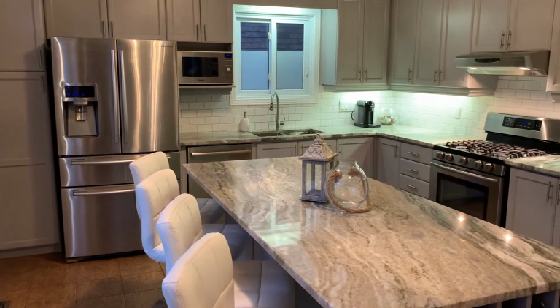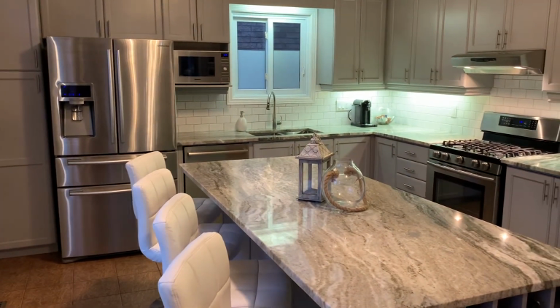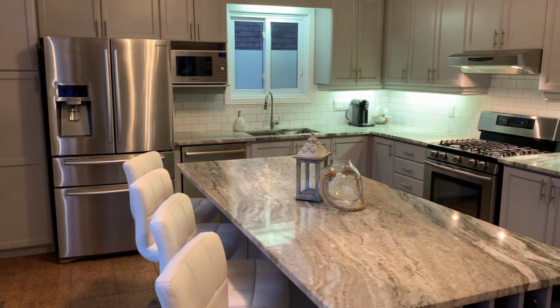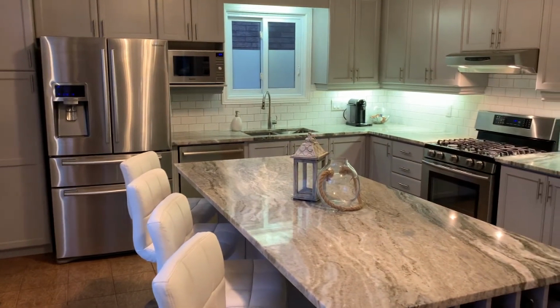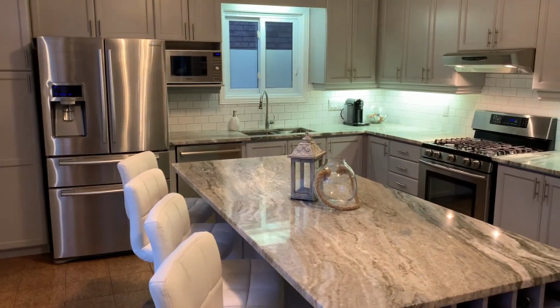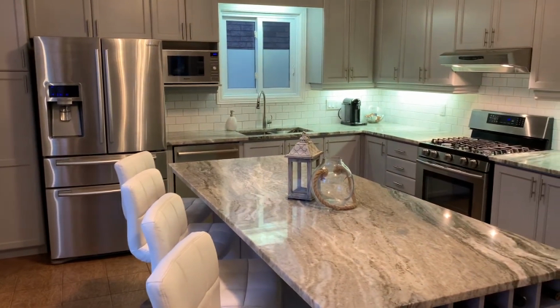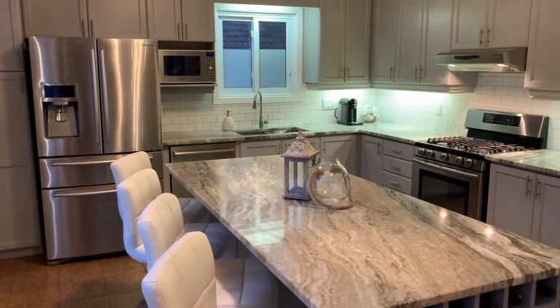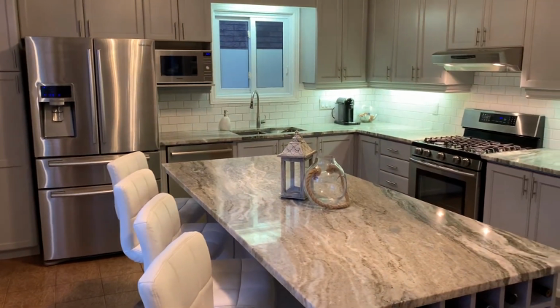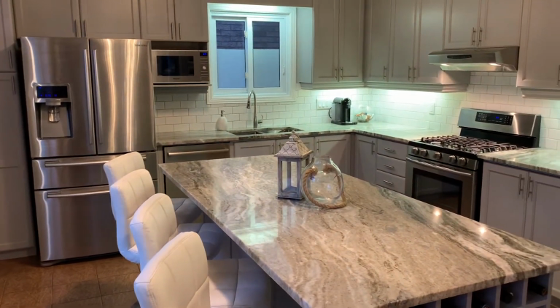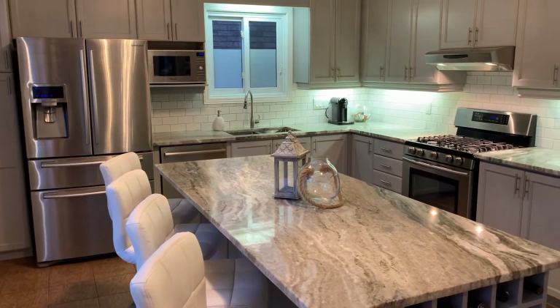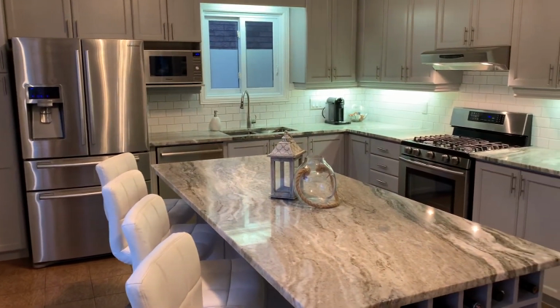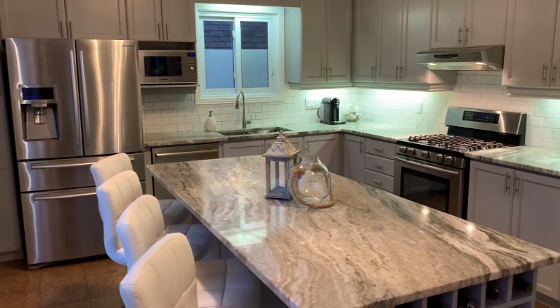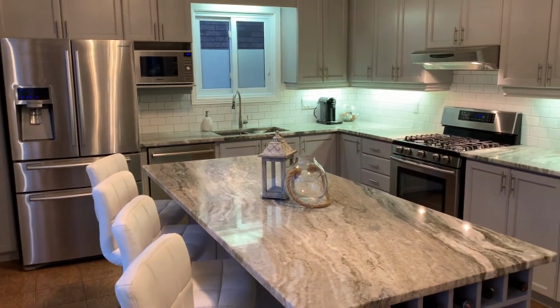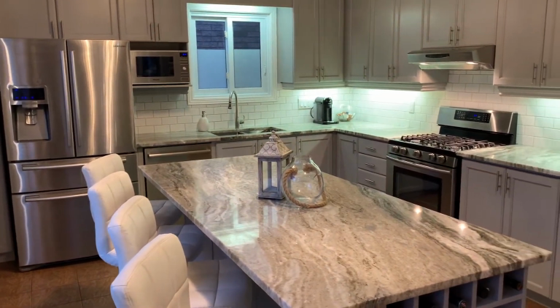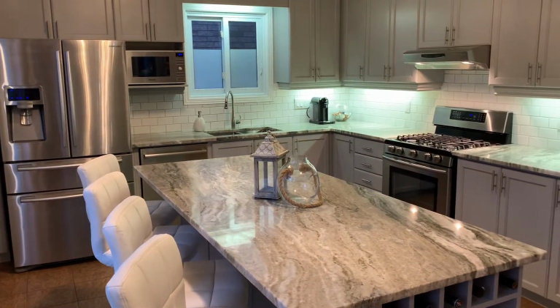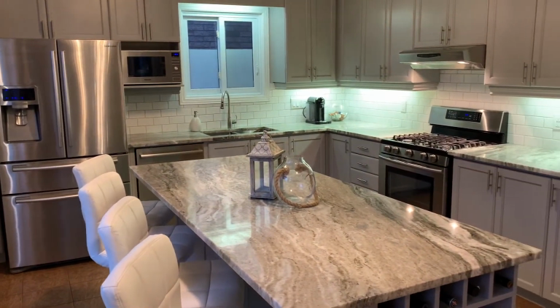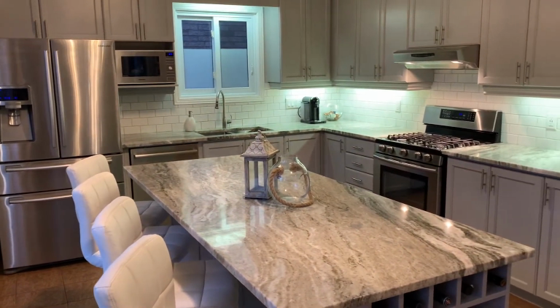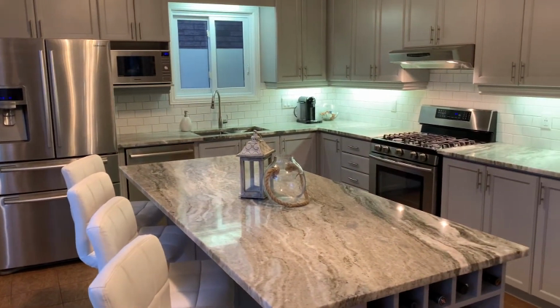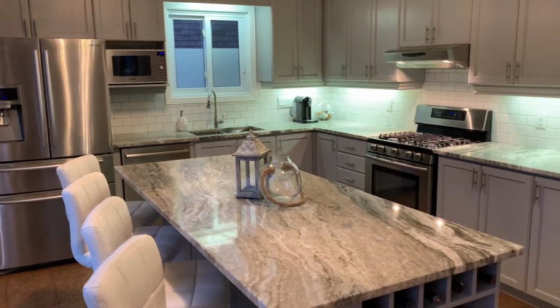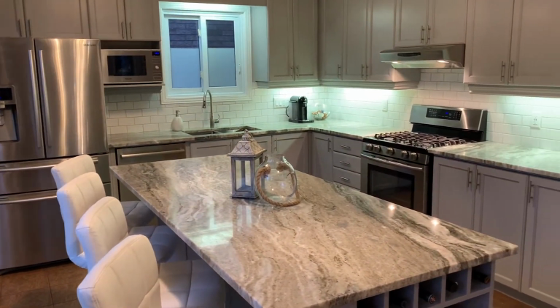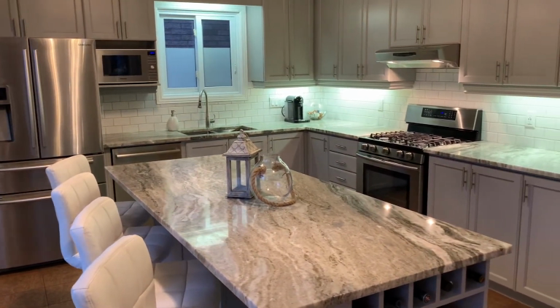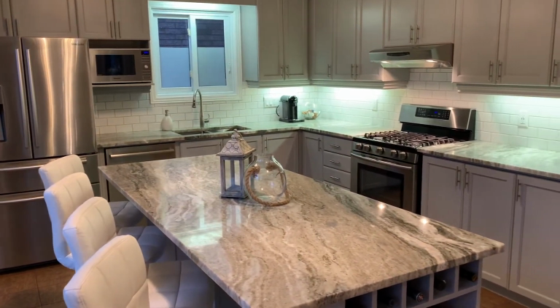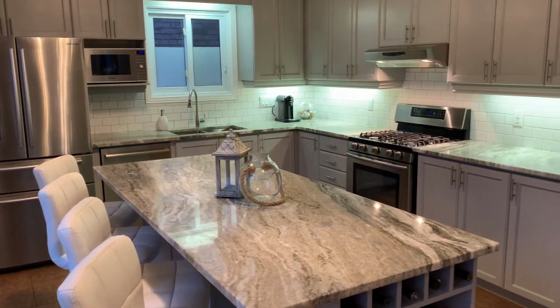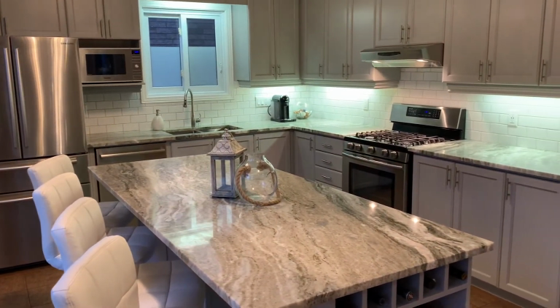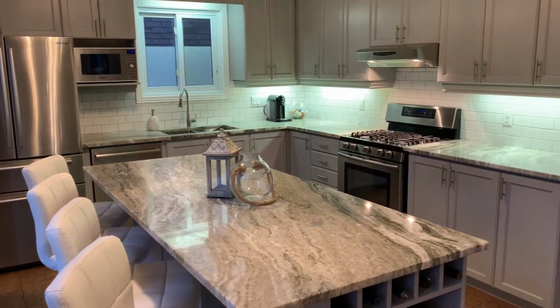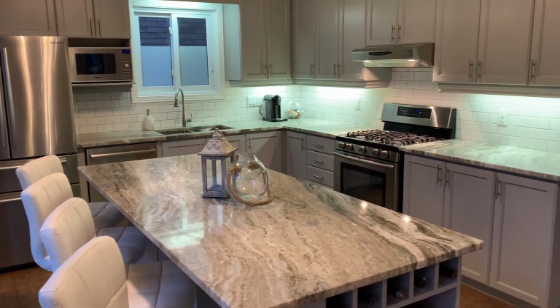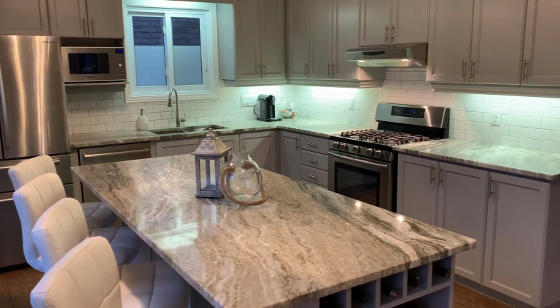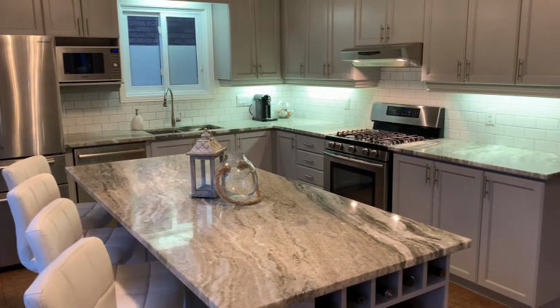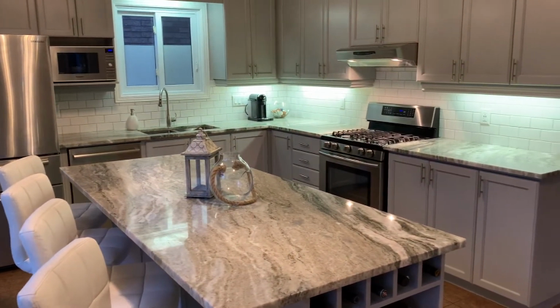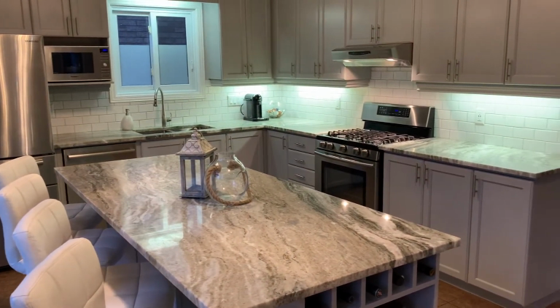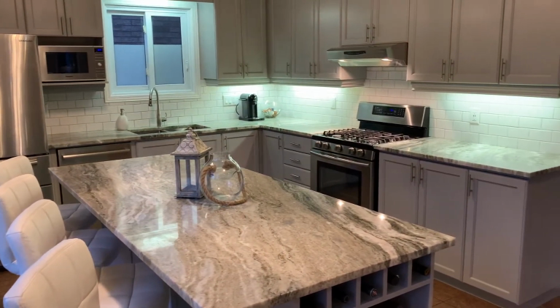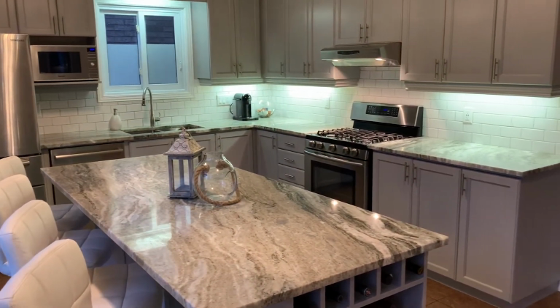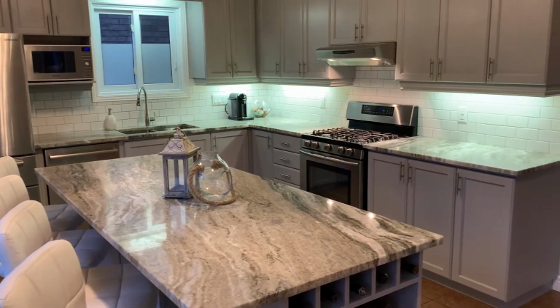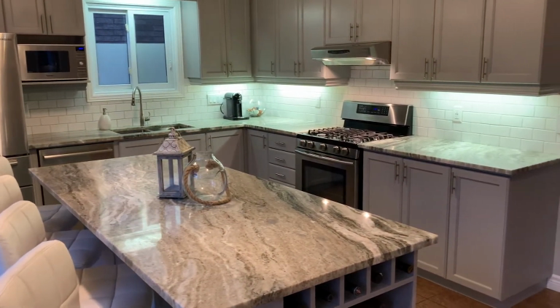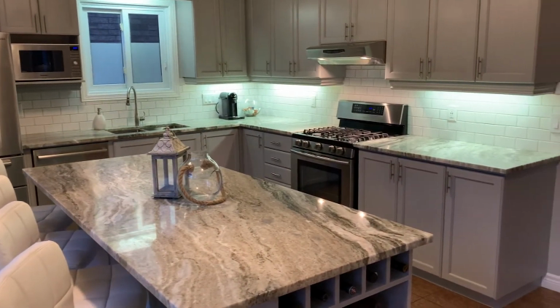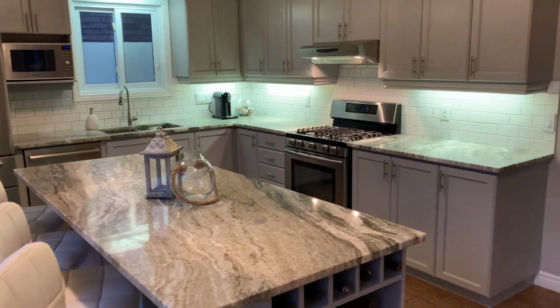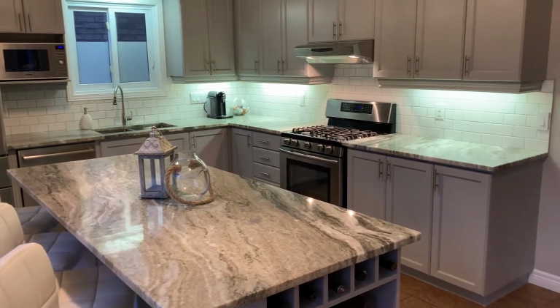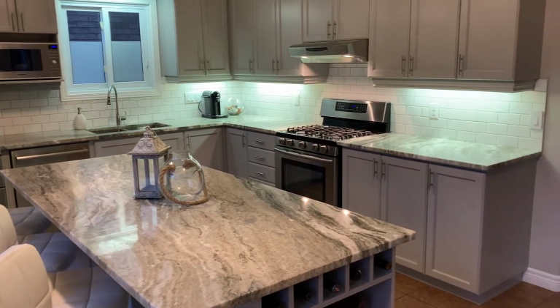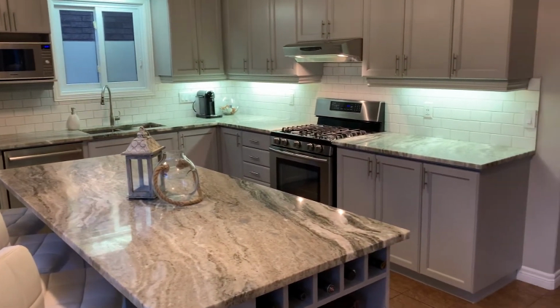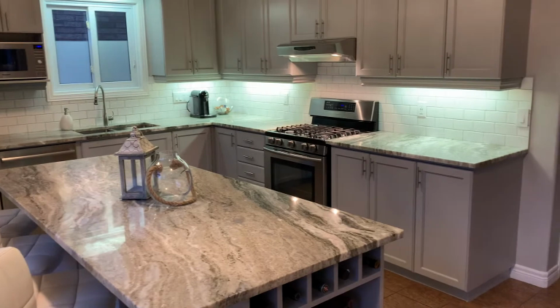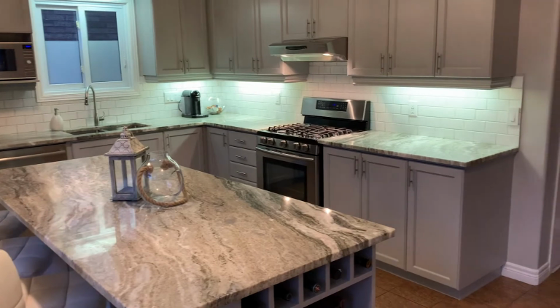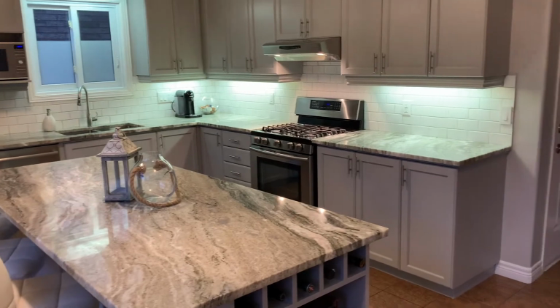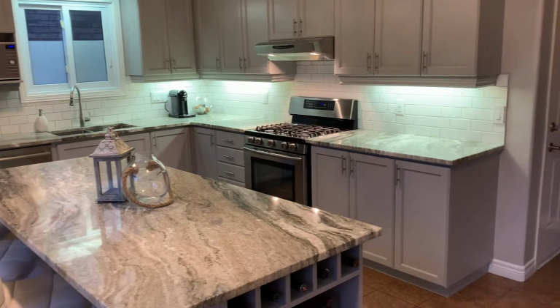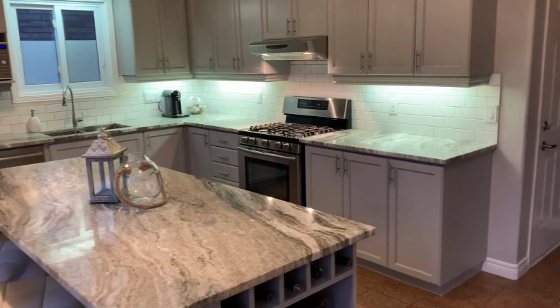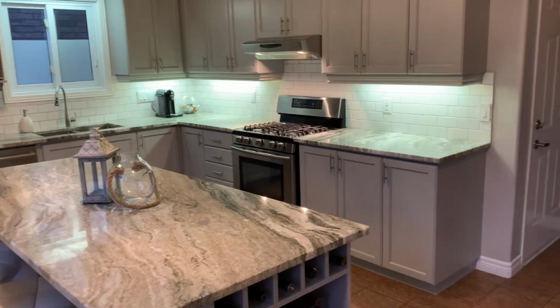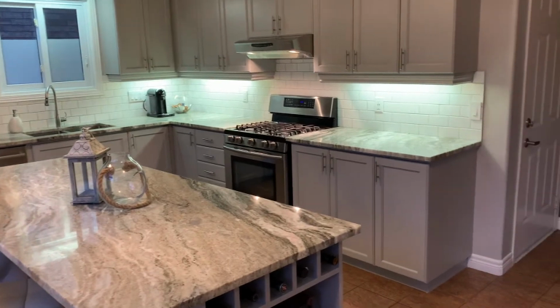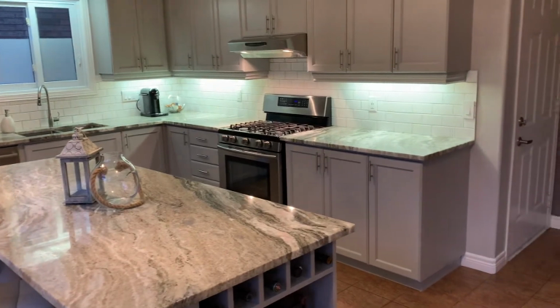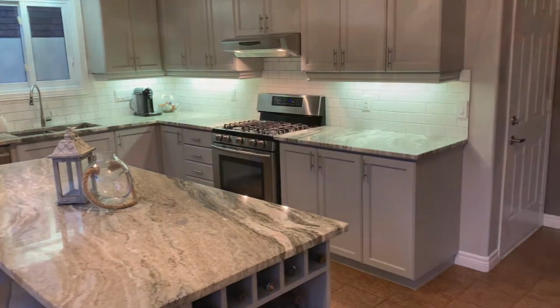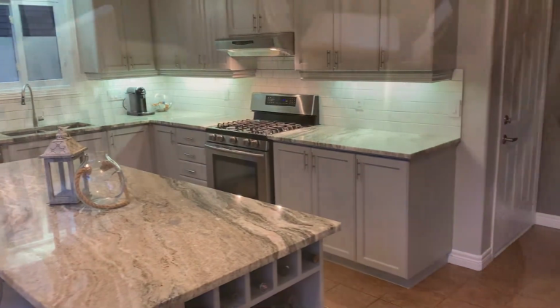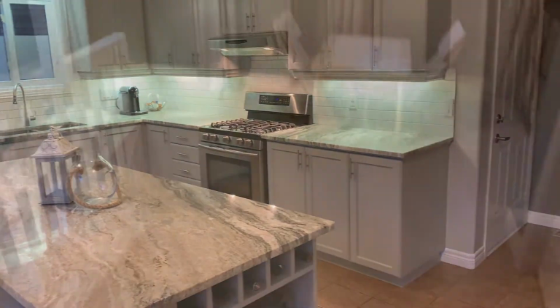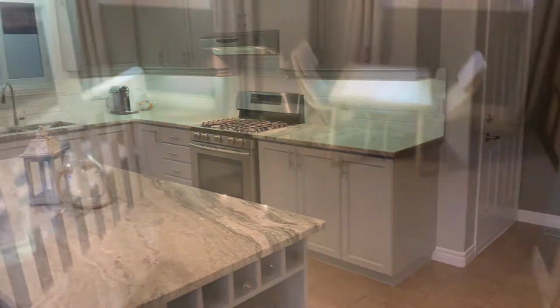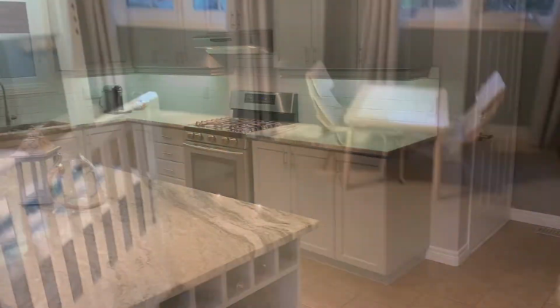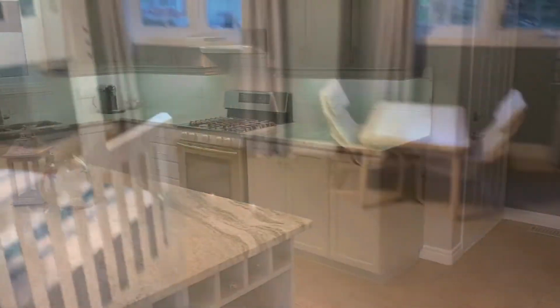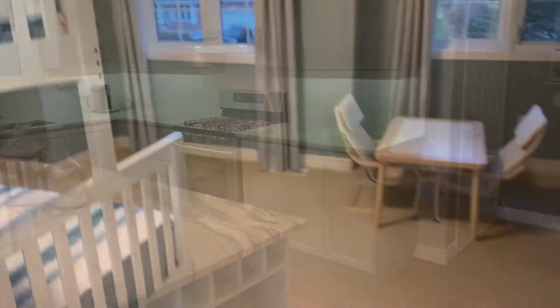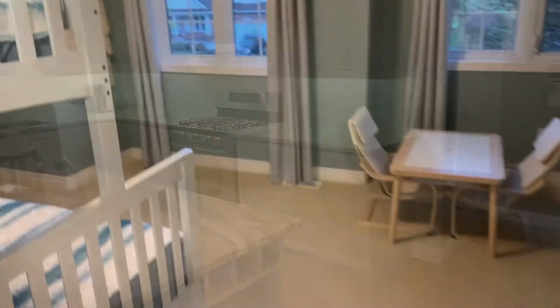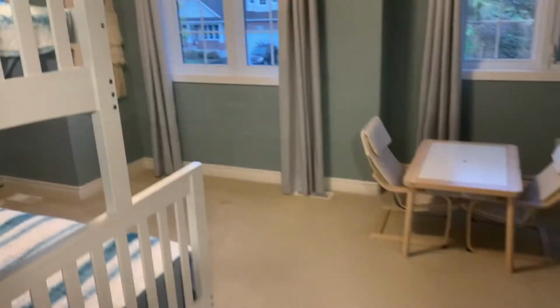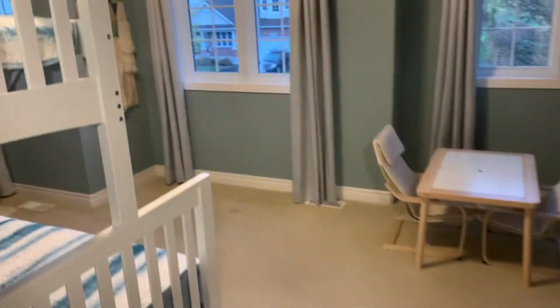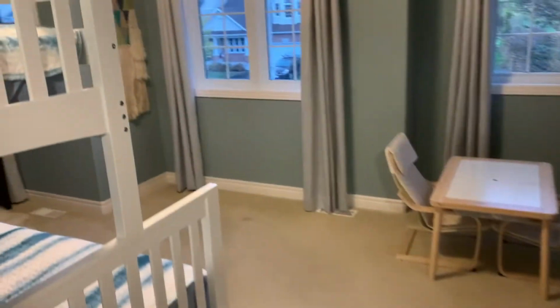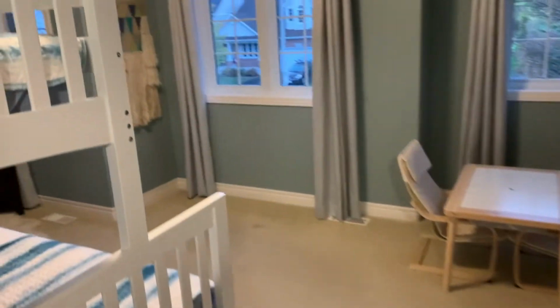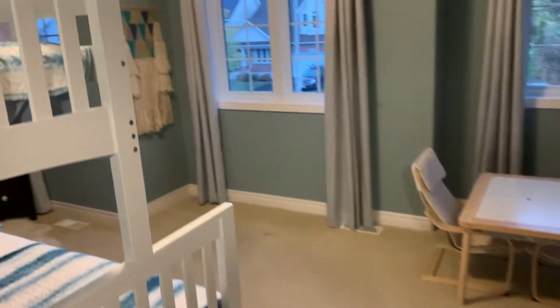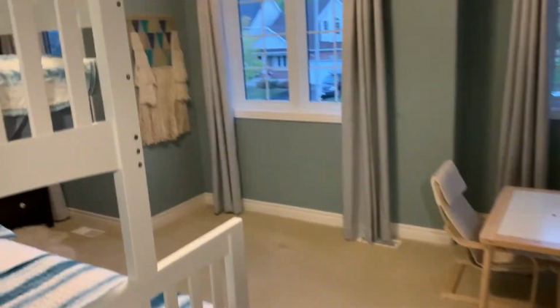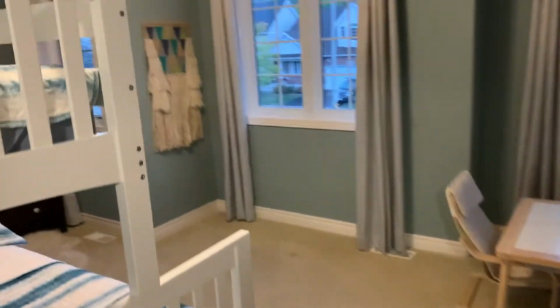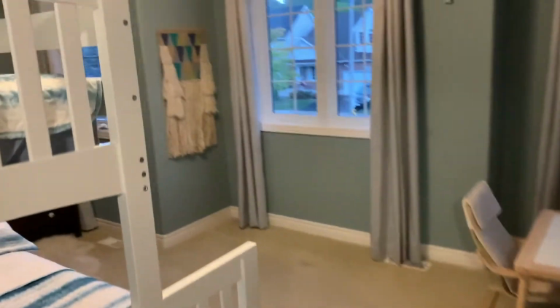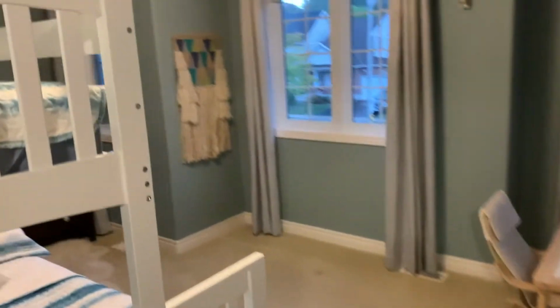The great room is open concept to the lavishly upgraded kitchen. The kitchen is a culinary delight featuring a large island, granite countertops, and modern backsplash.